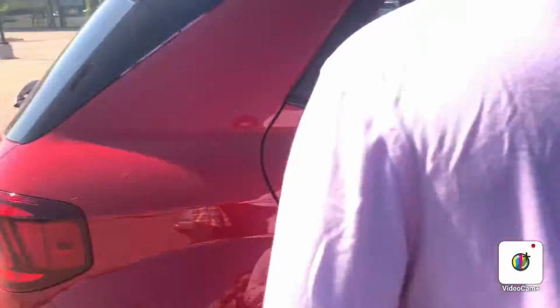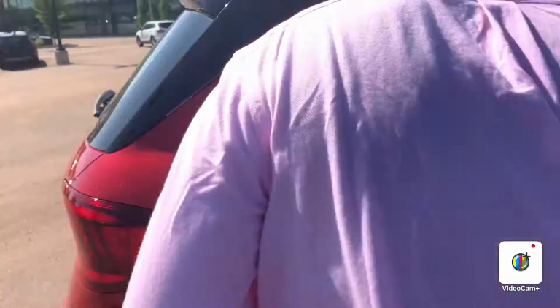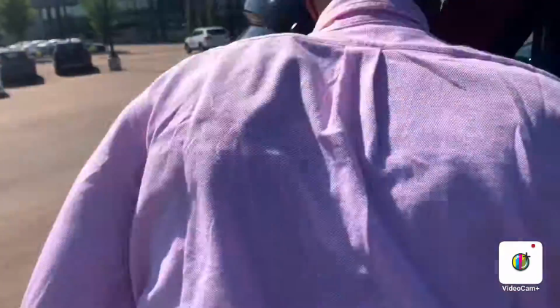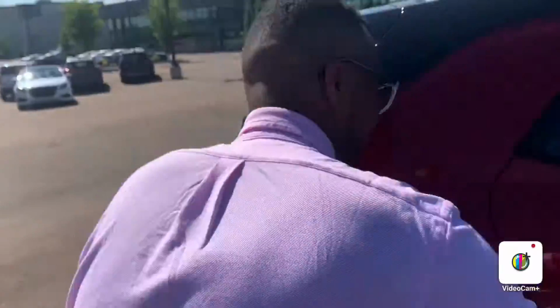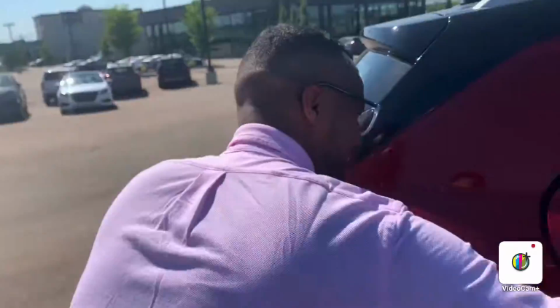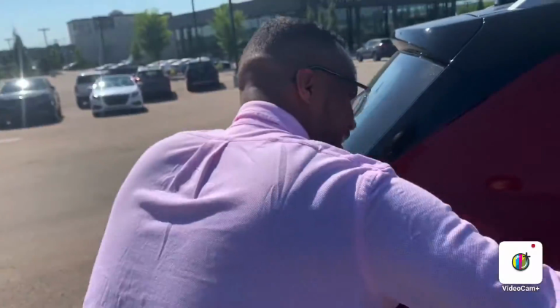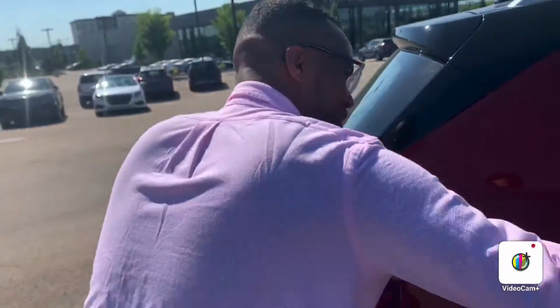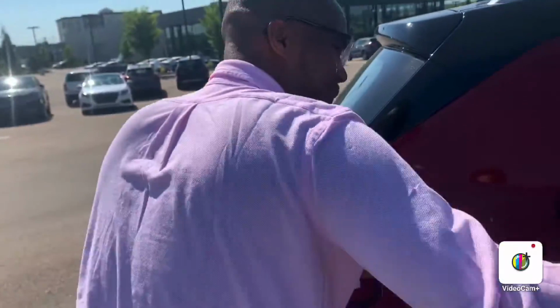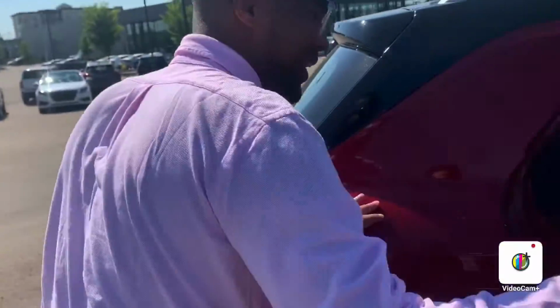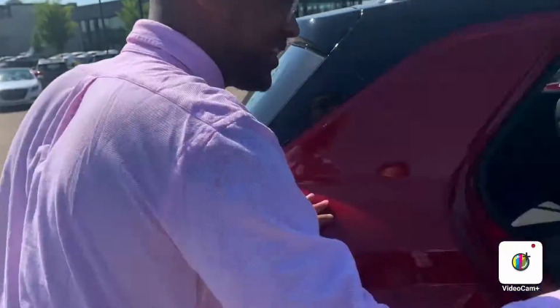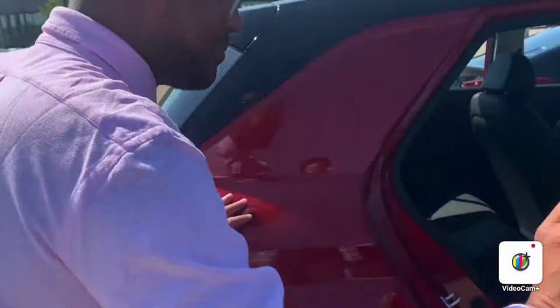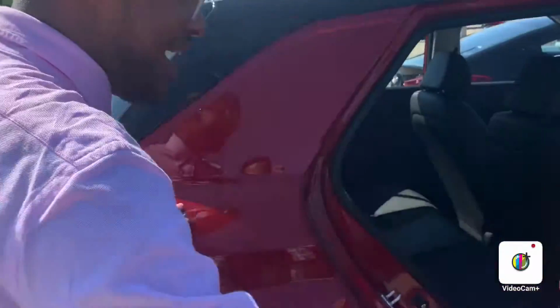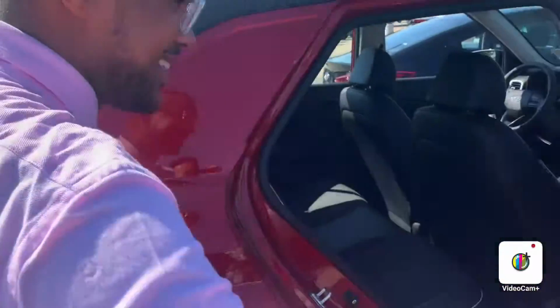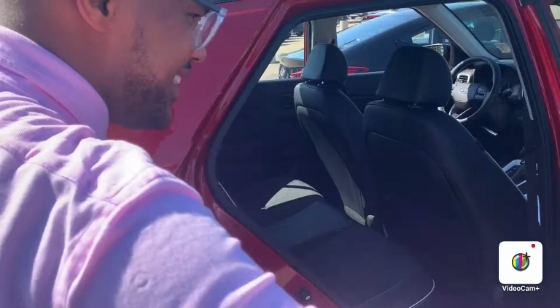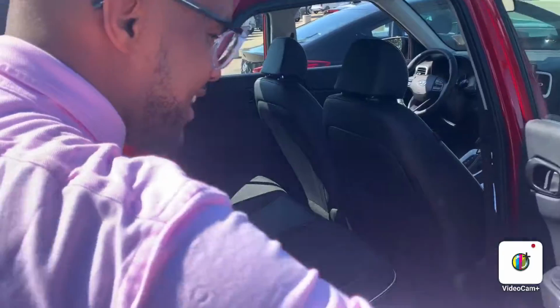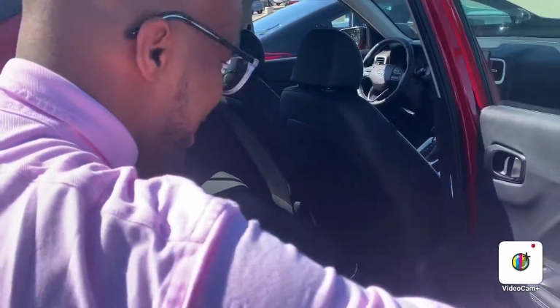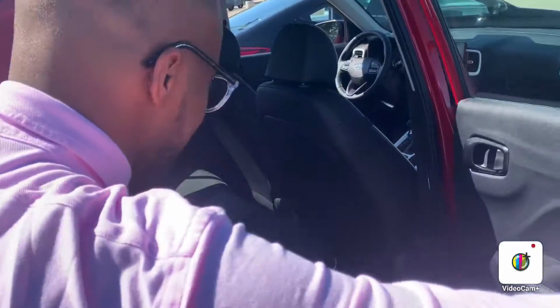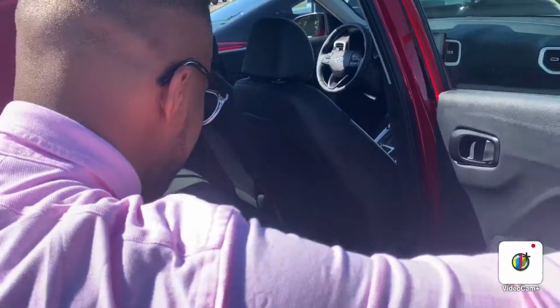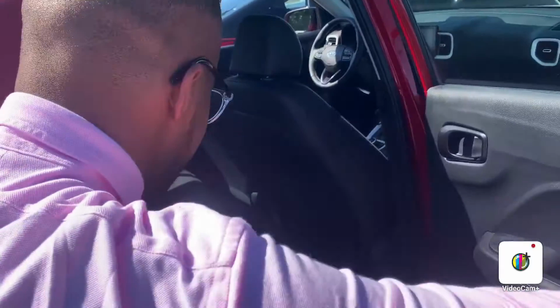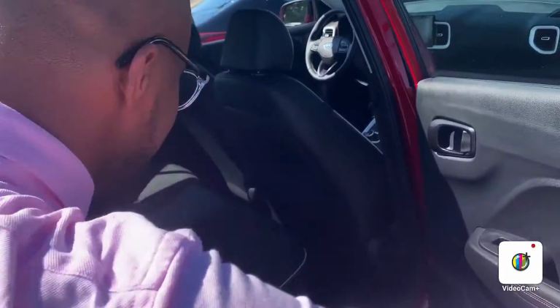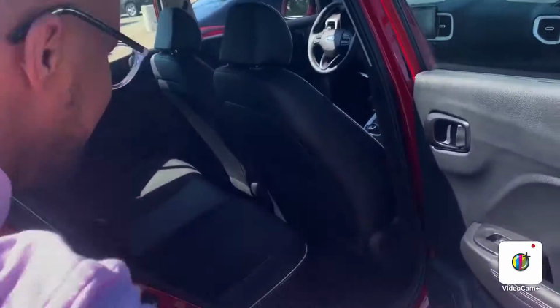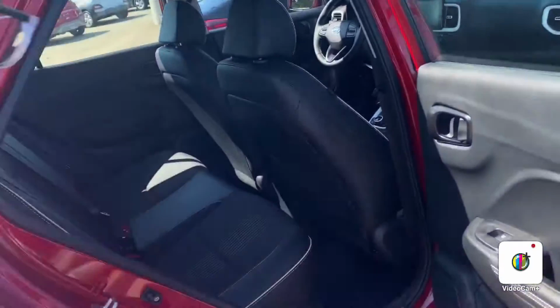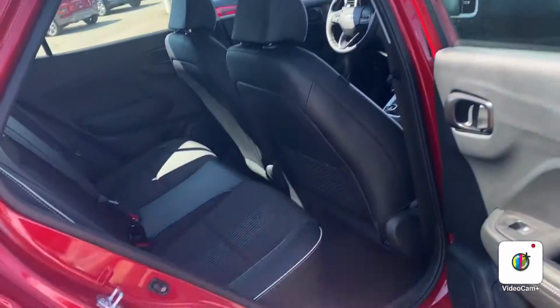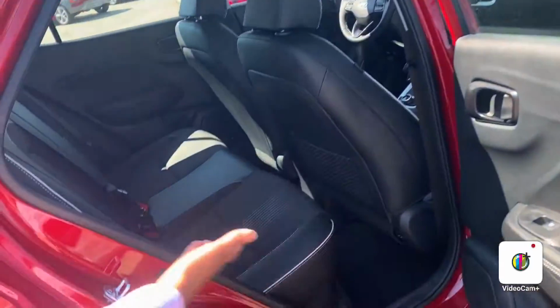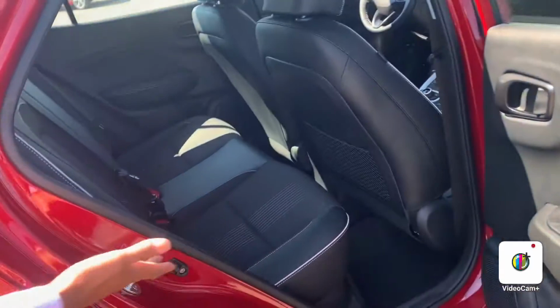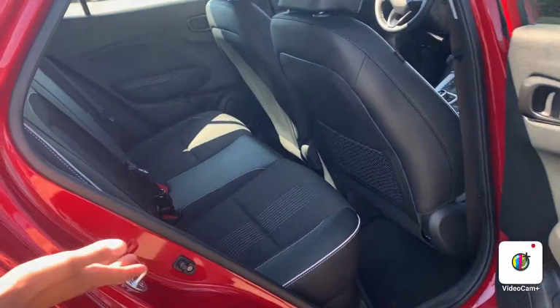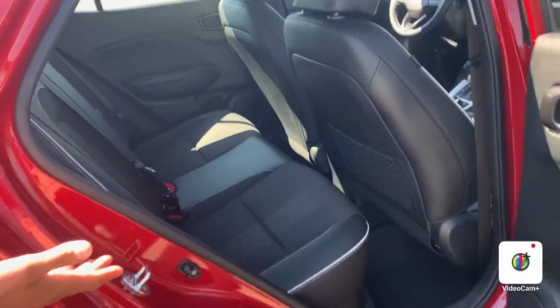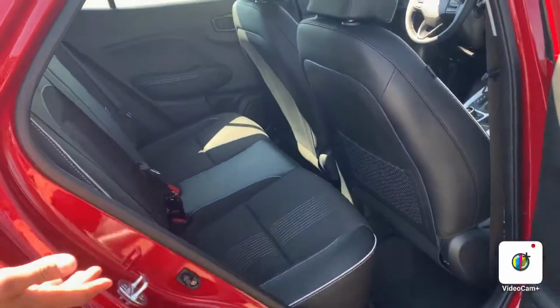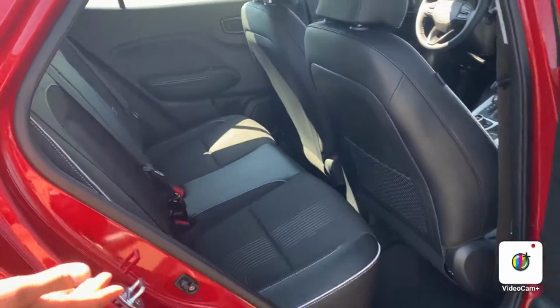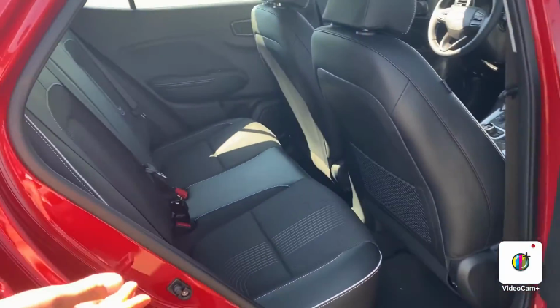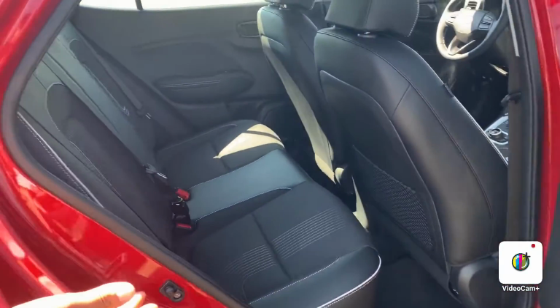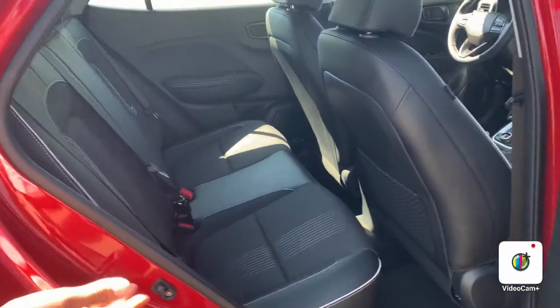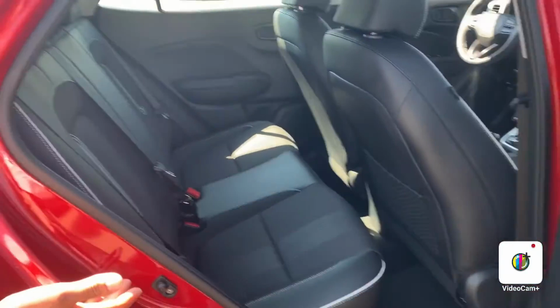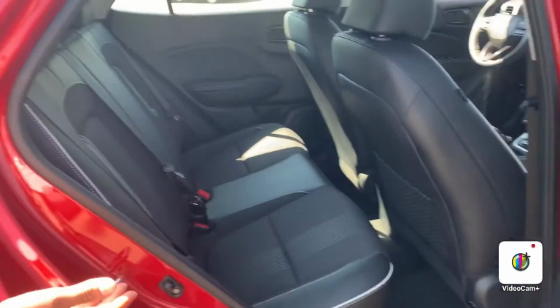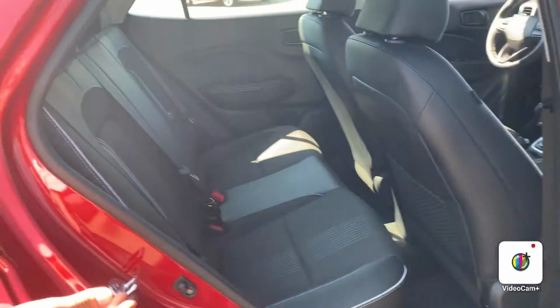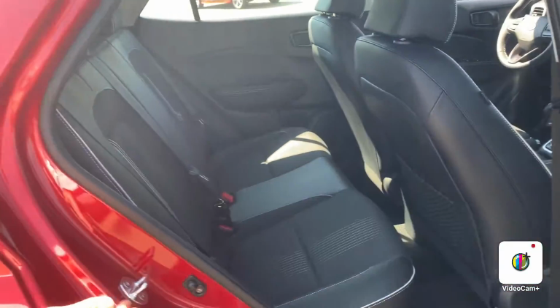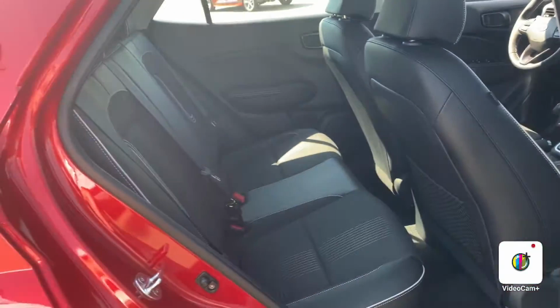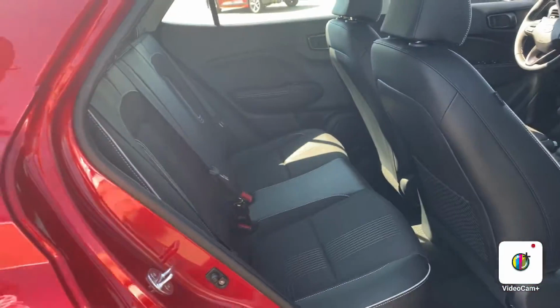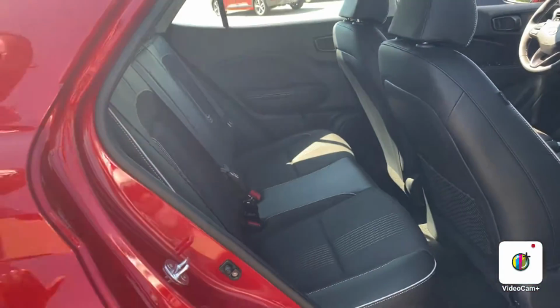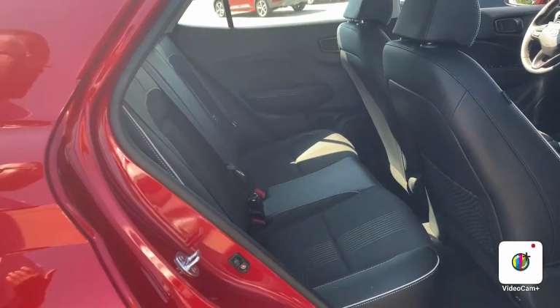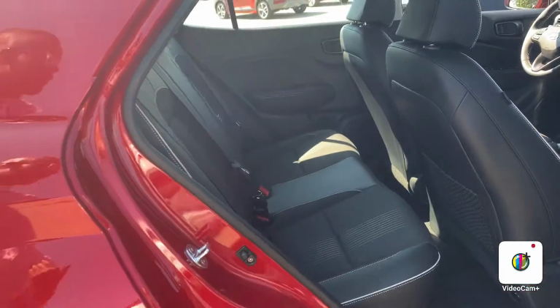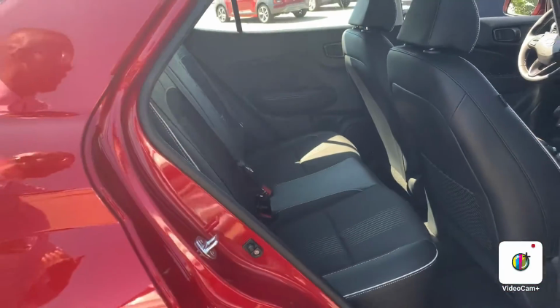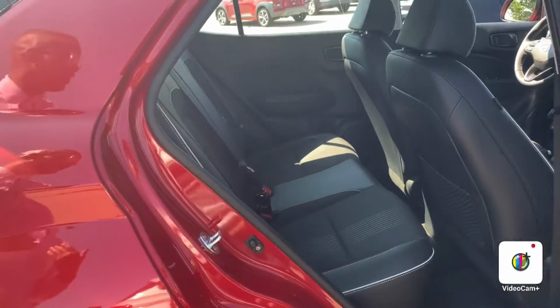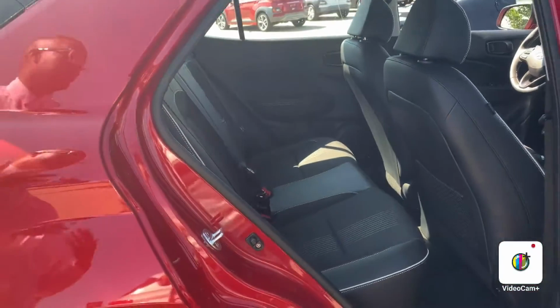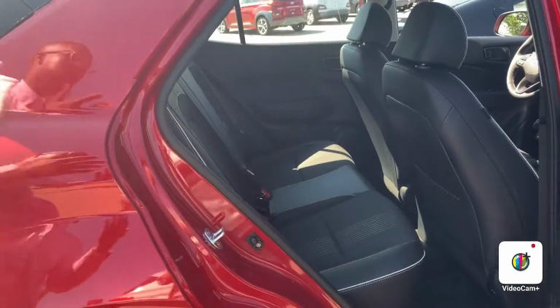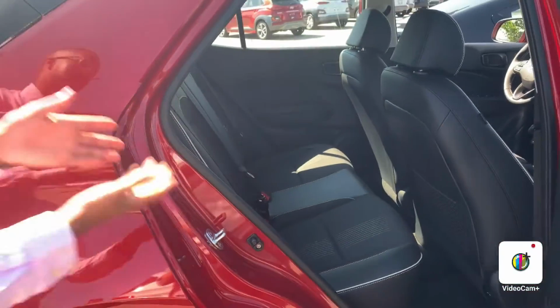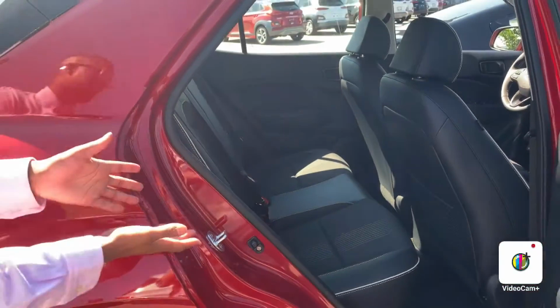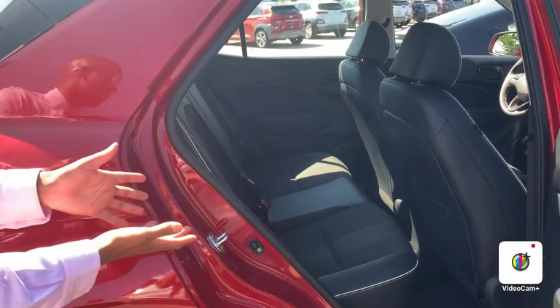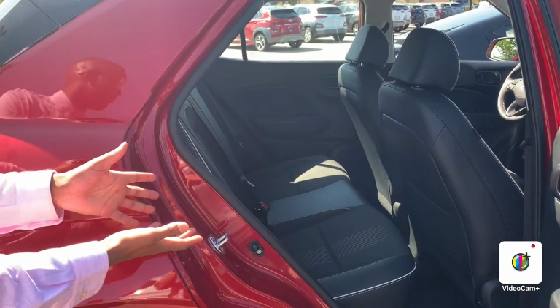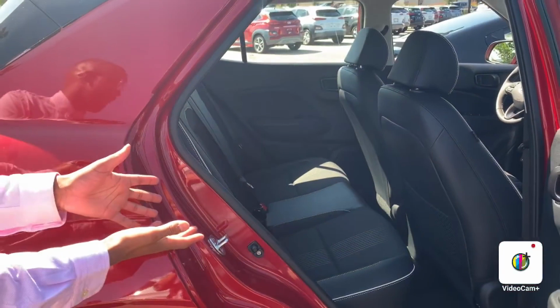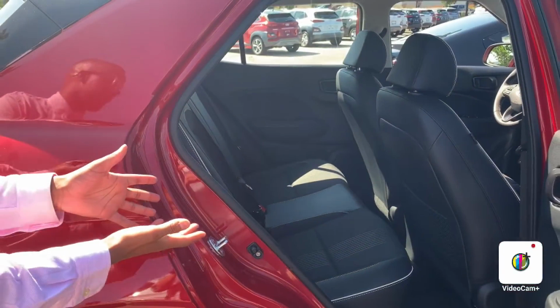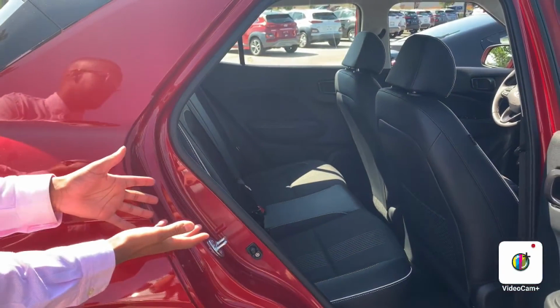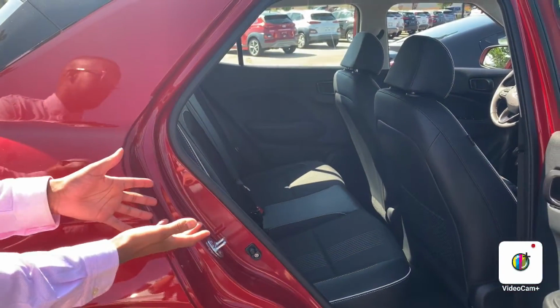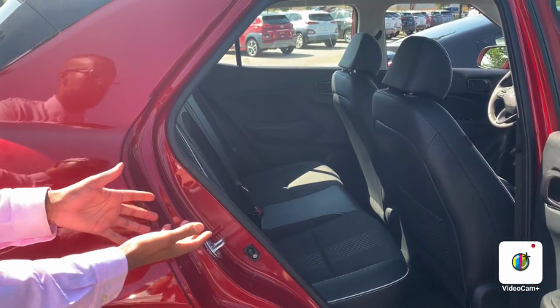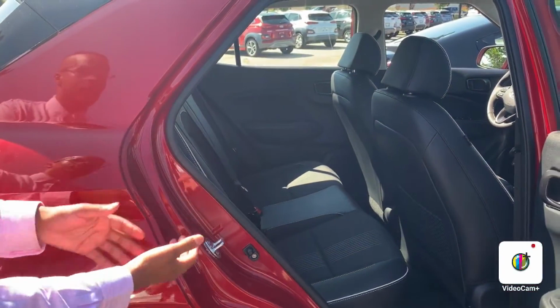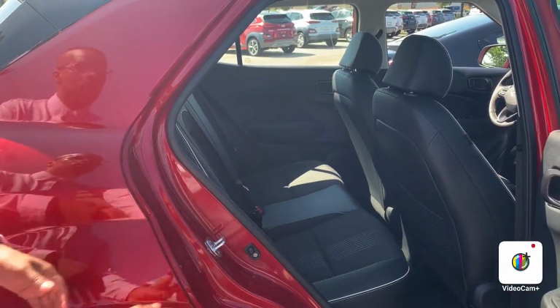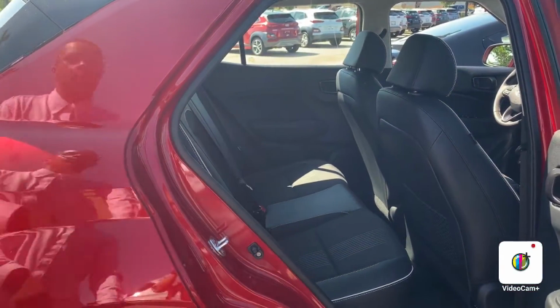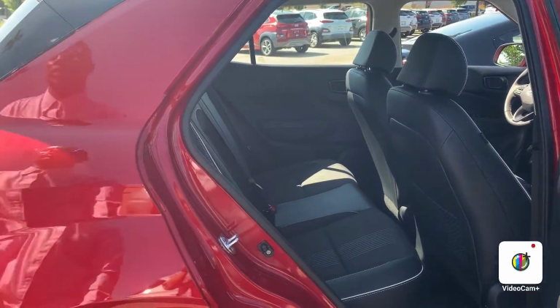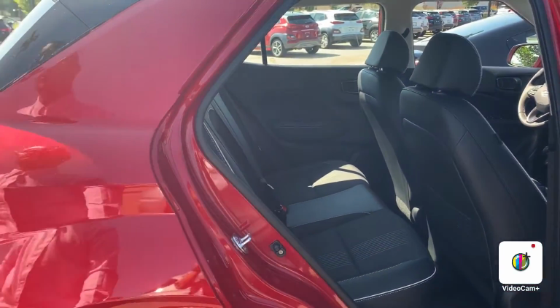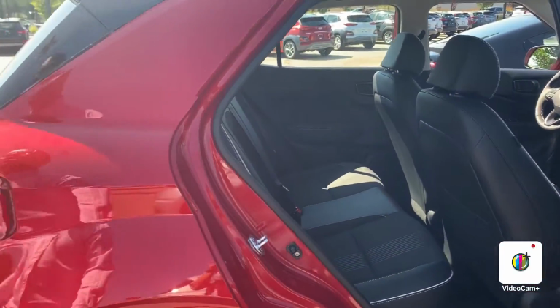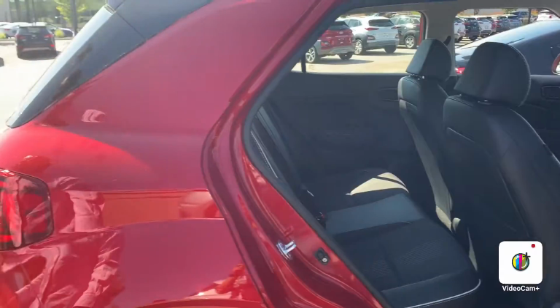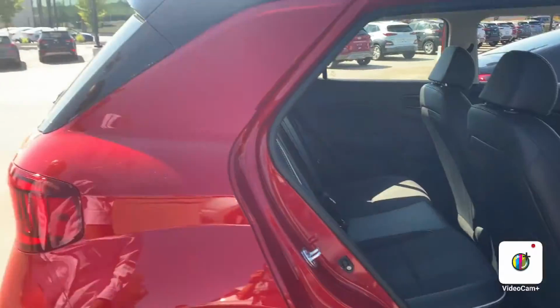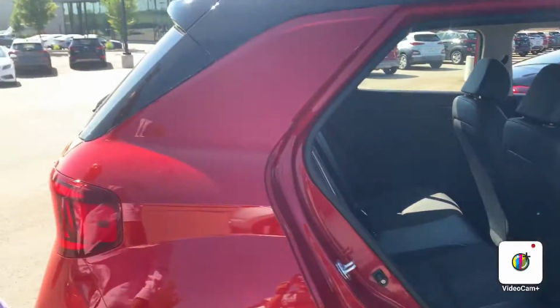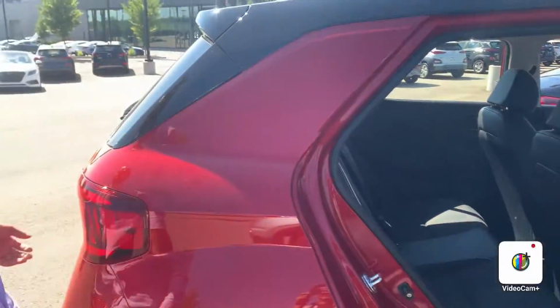And now we've got the back seat. Very spacious — as you can see I'm a pretty tall guy and I can fit in there very well, no problems.